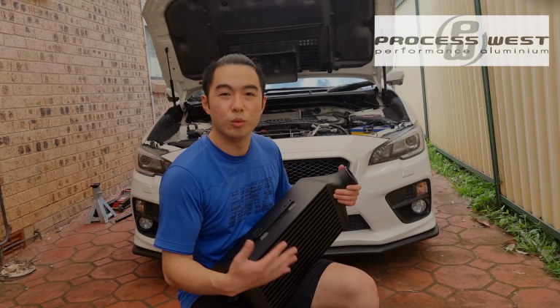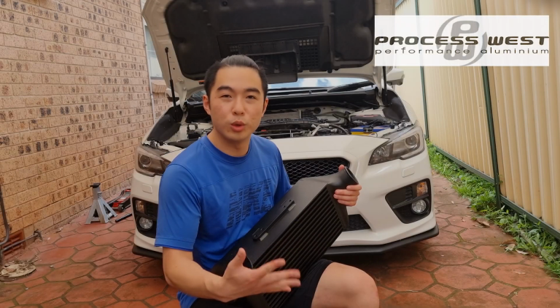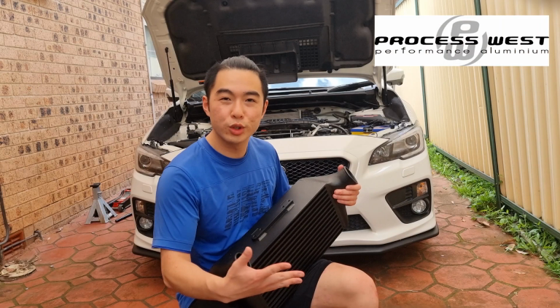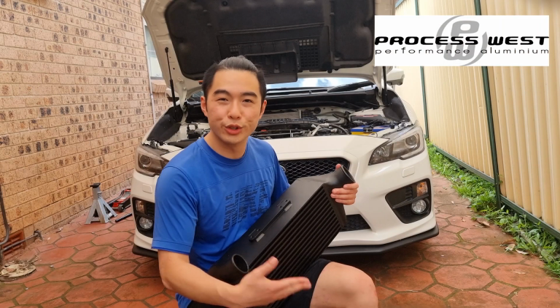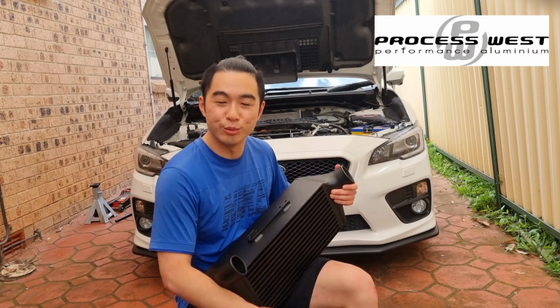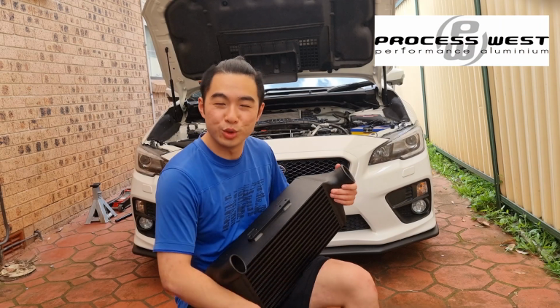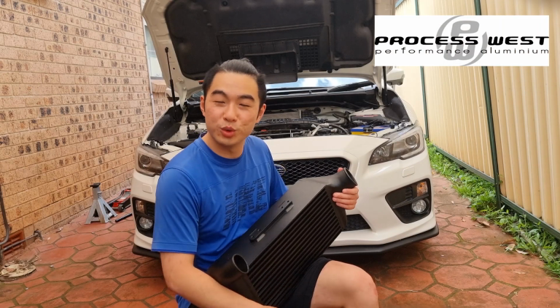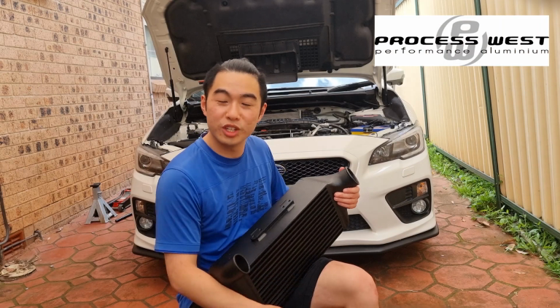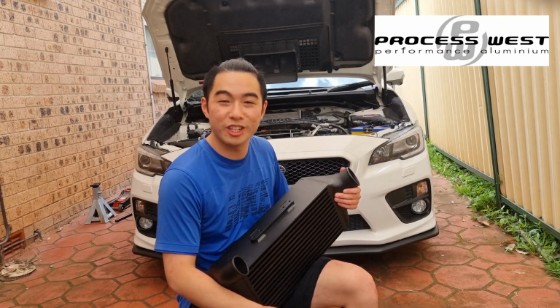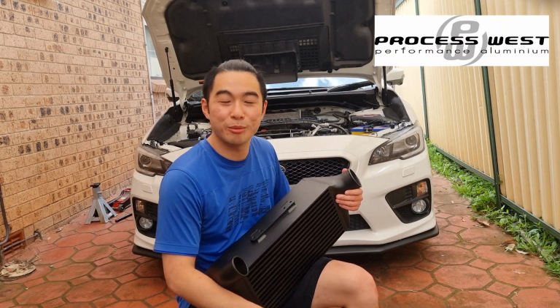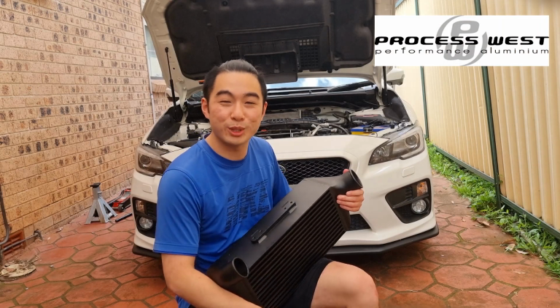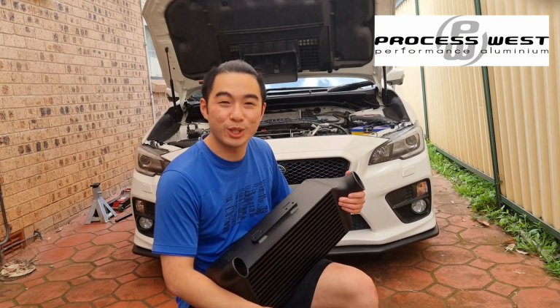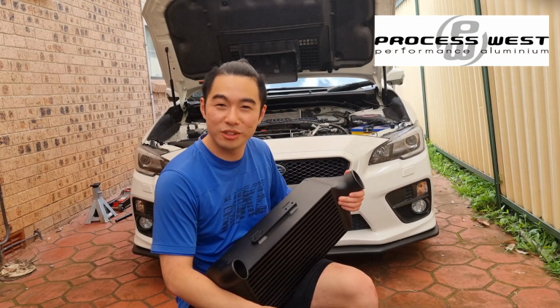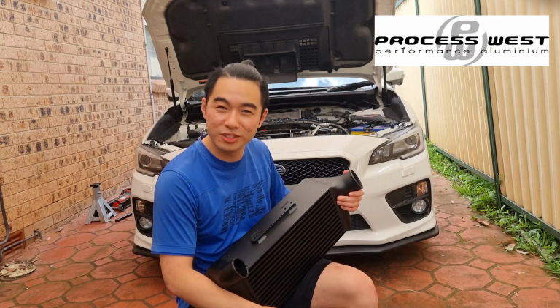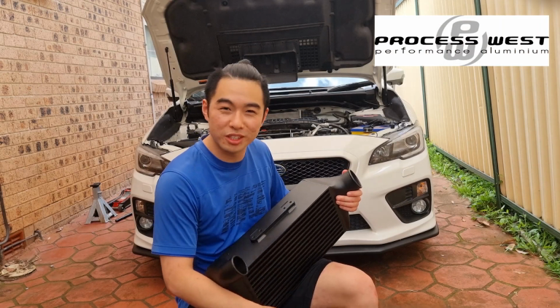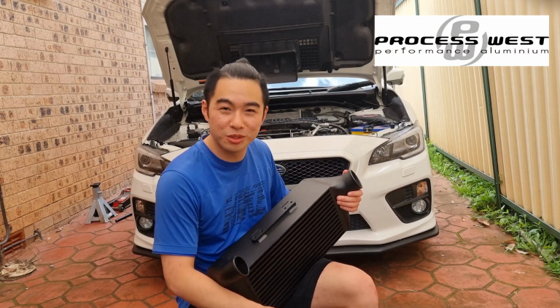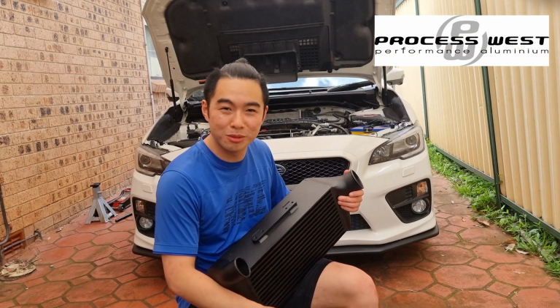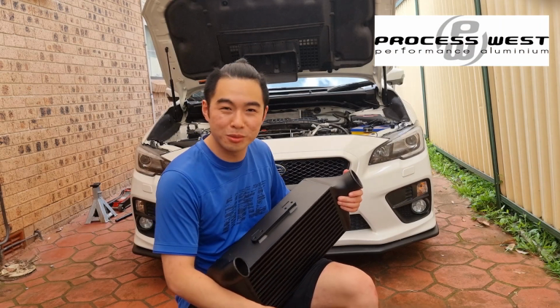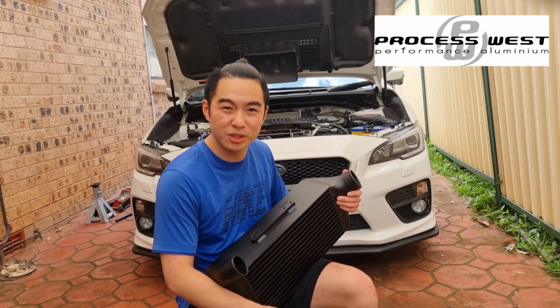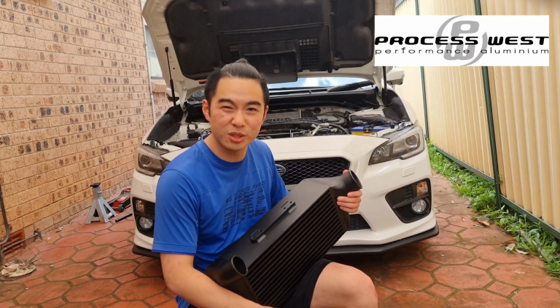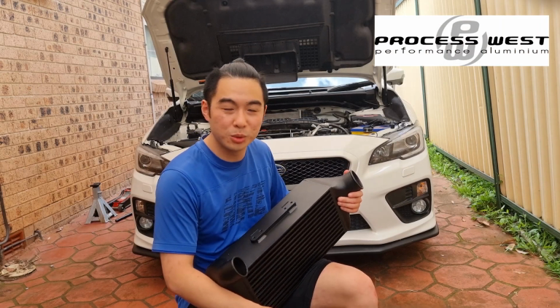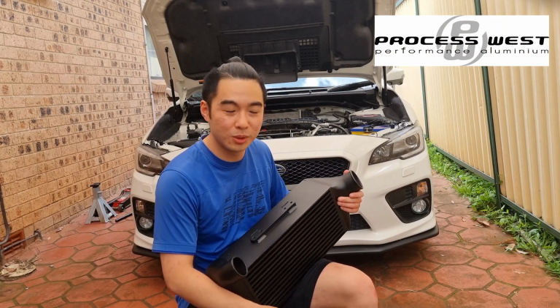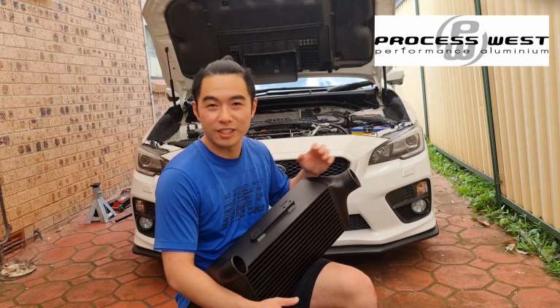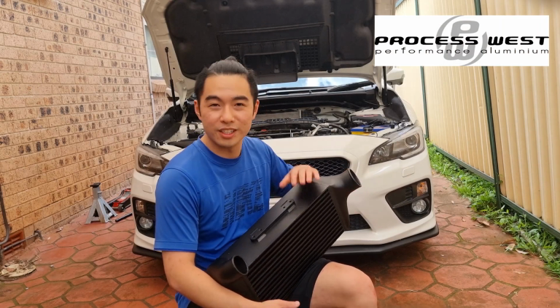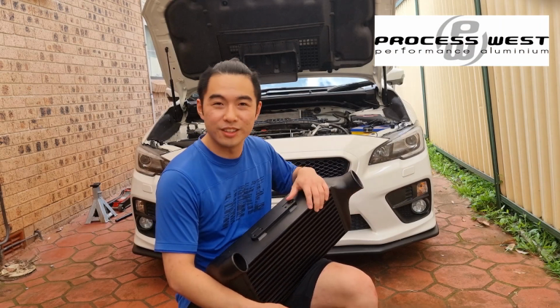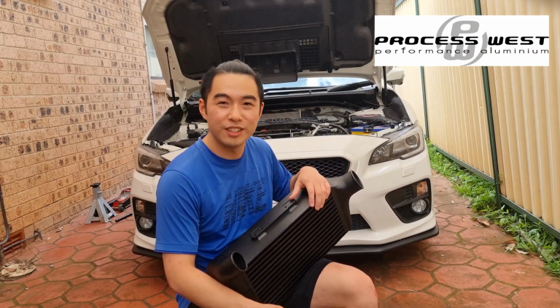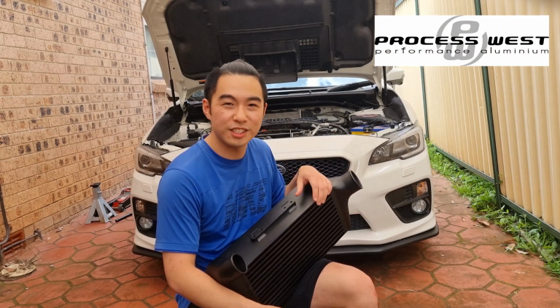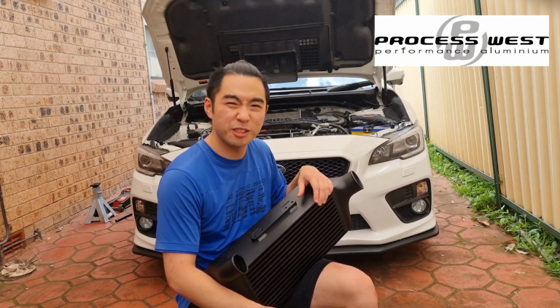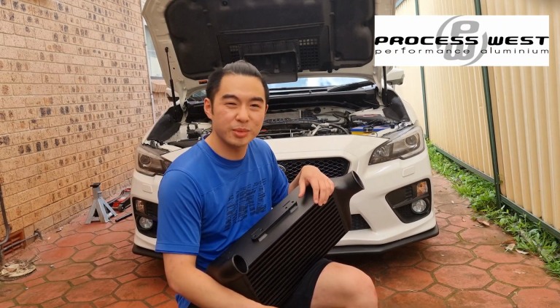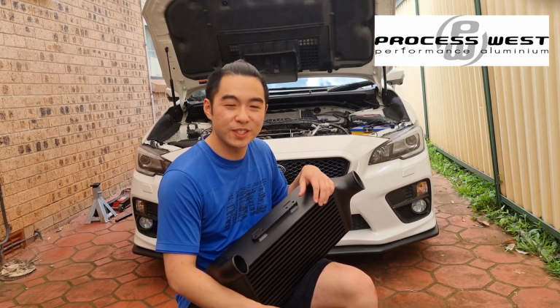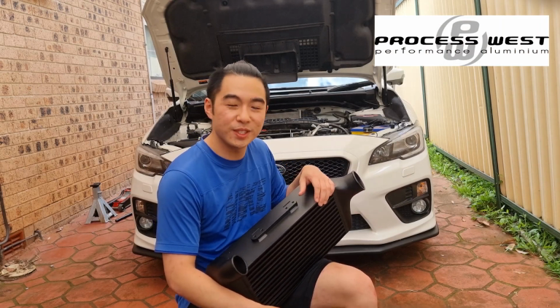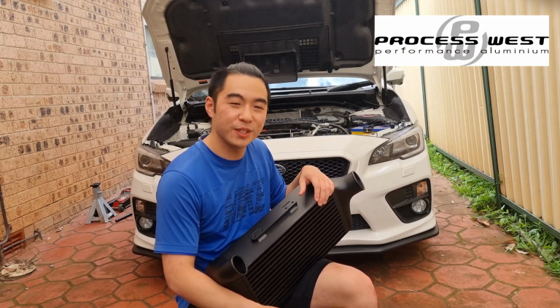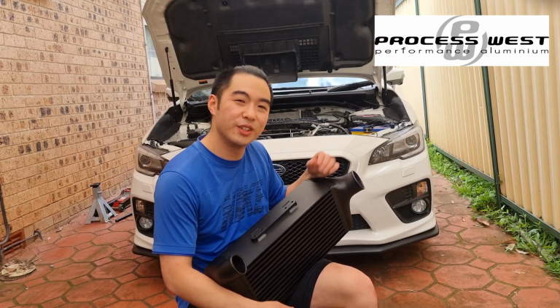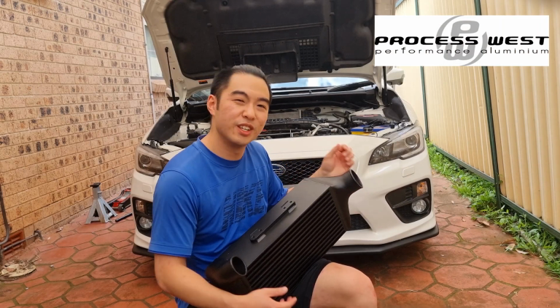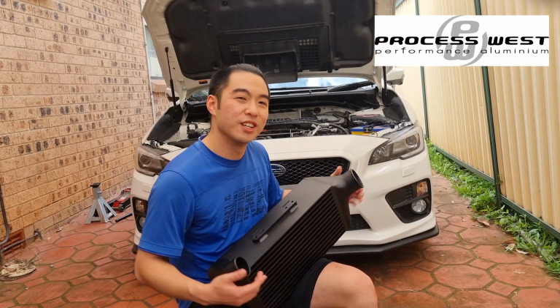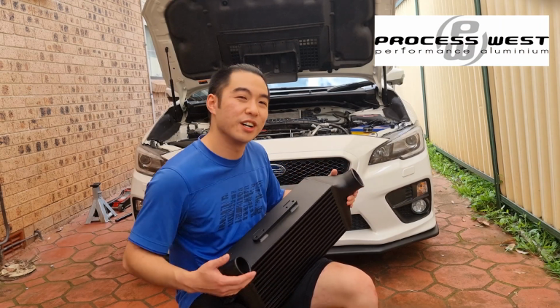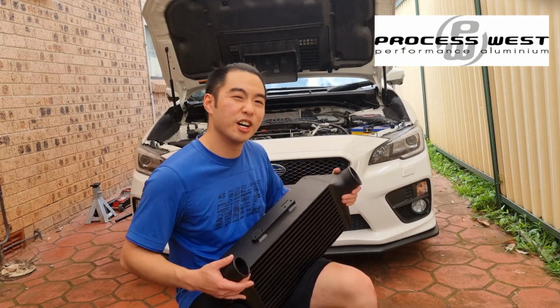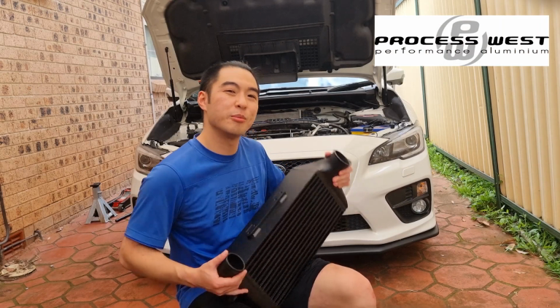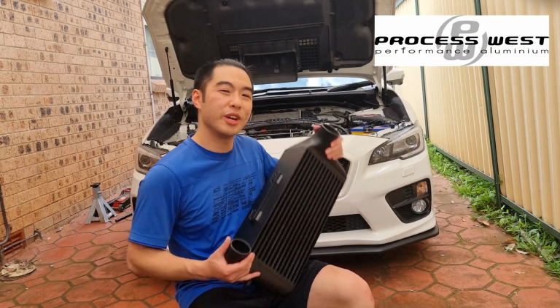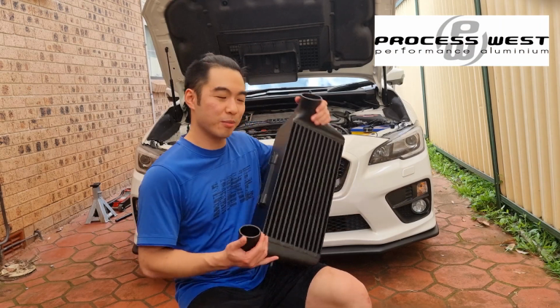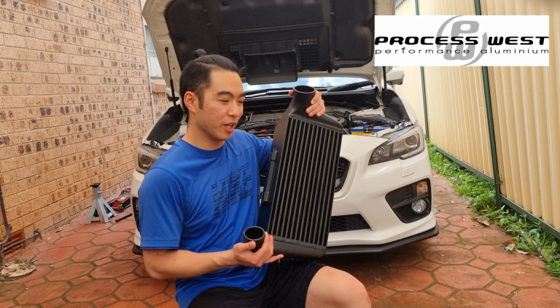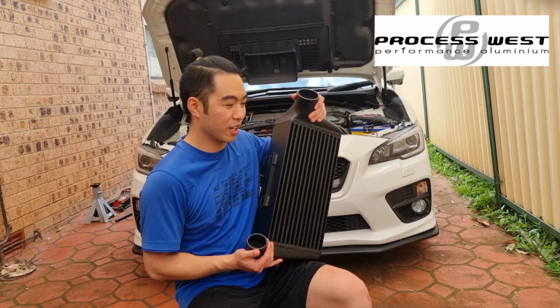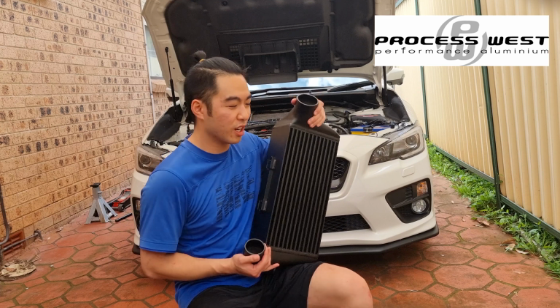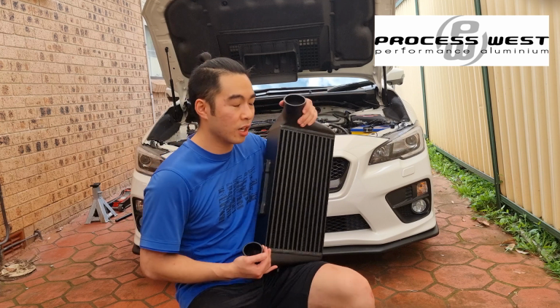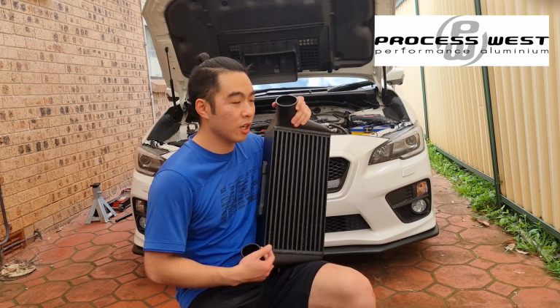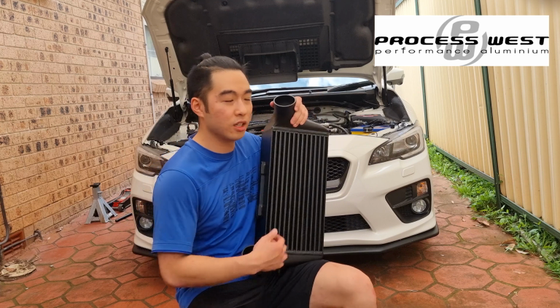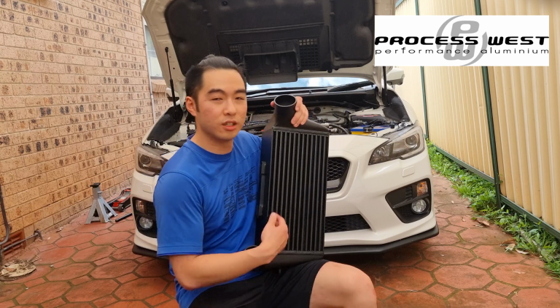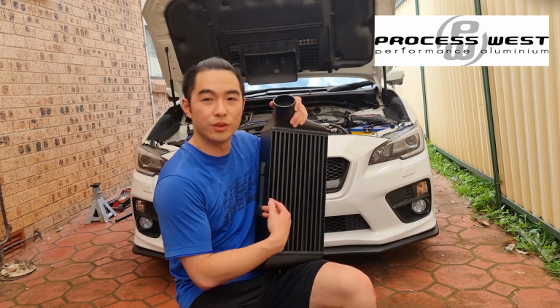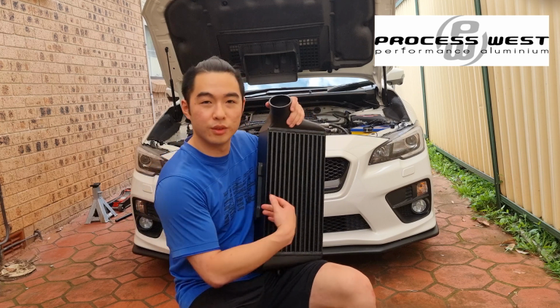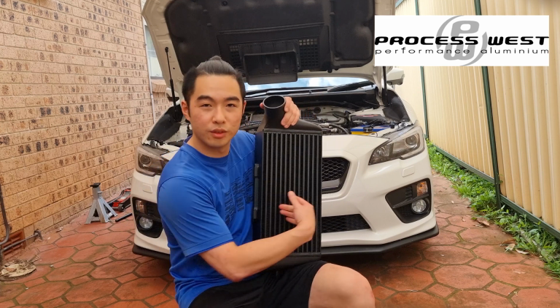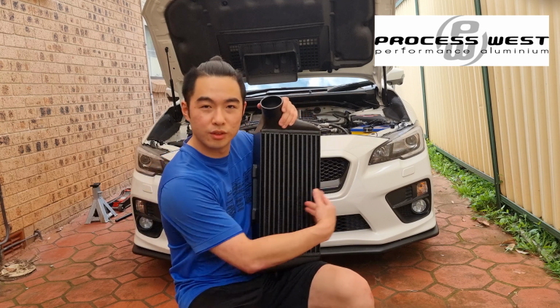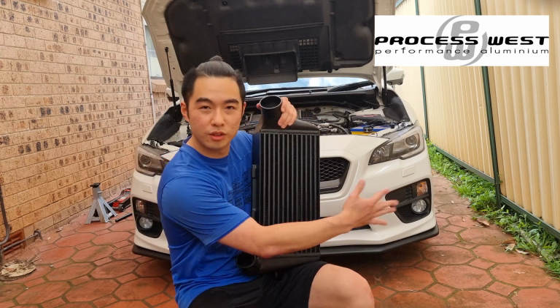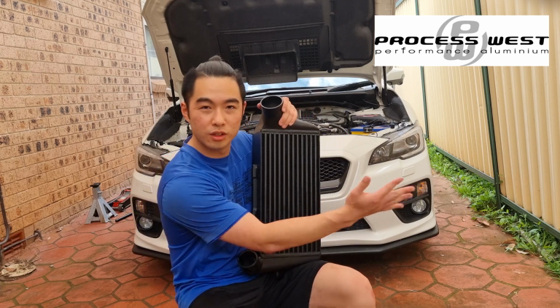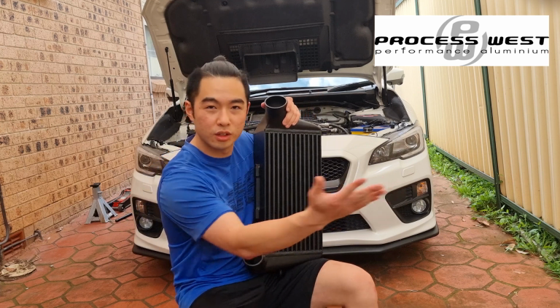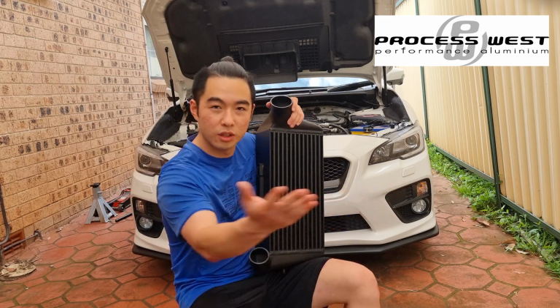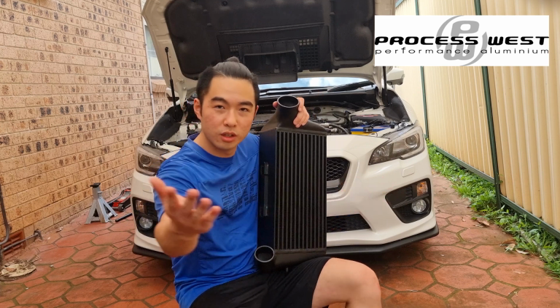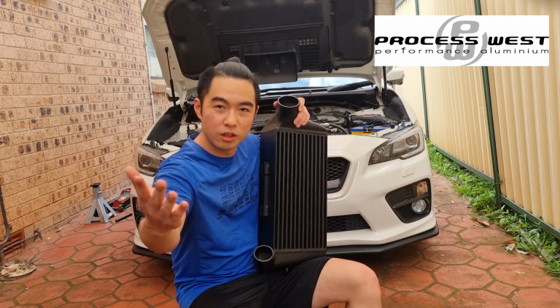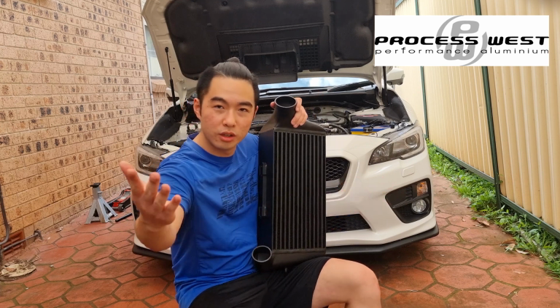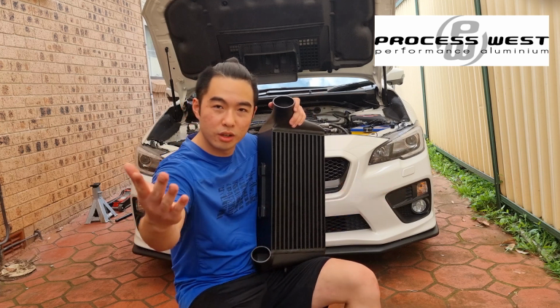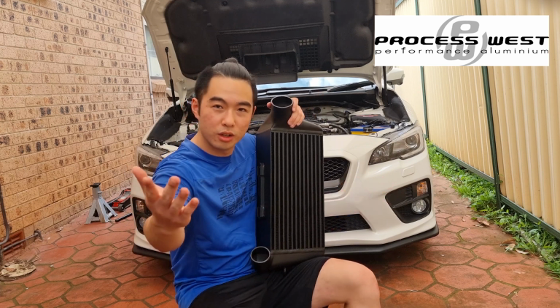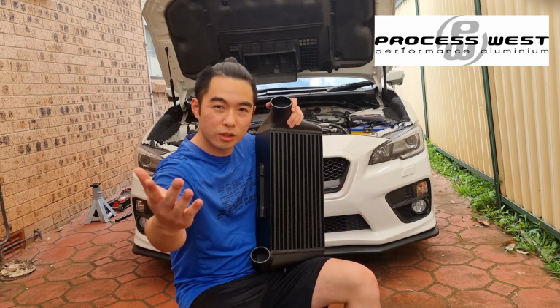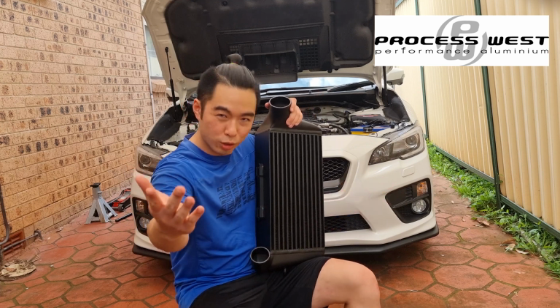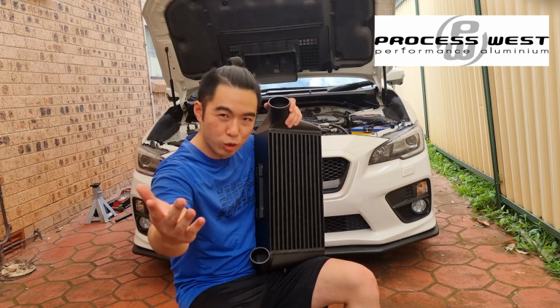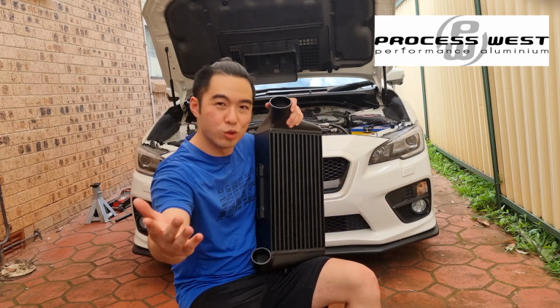Welcome to another episode of Science with Mr. Dual. In this episode, I make my car cool.